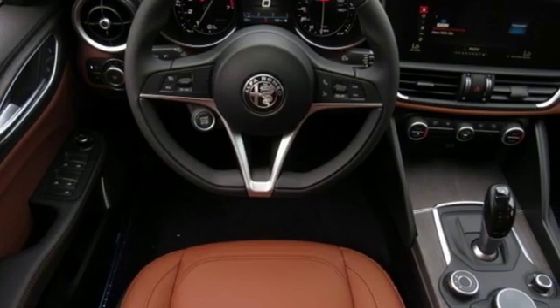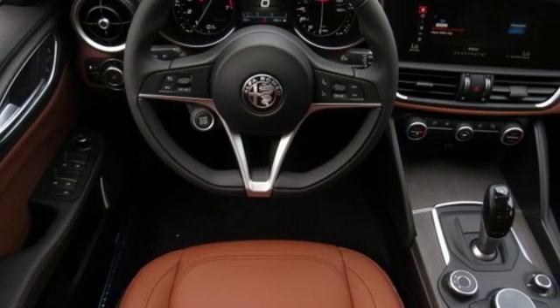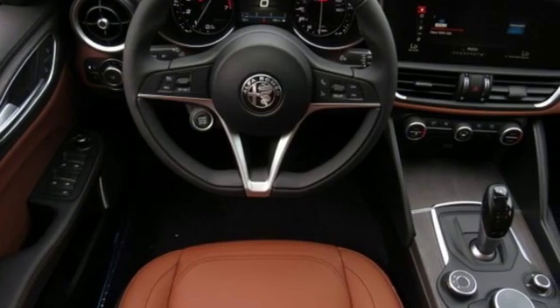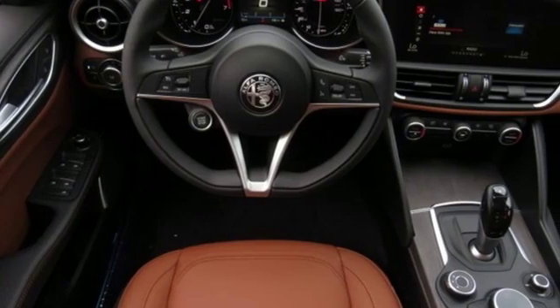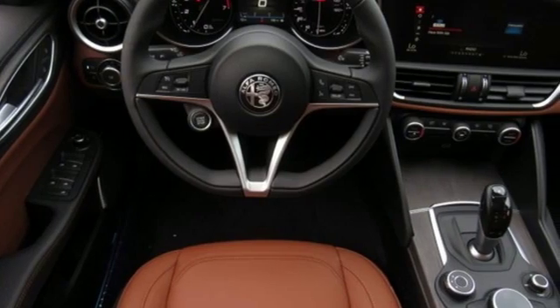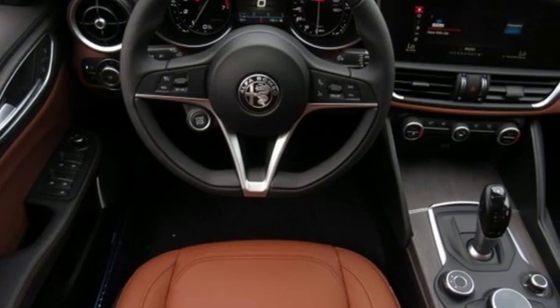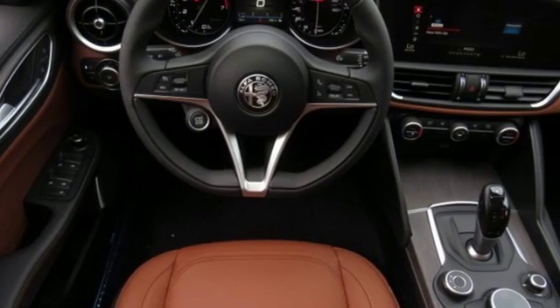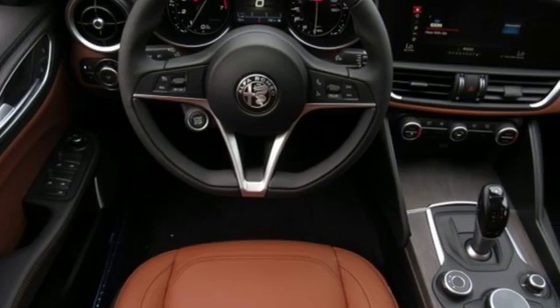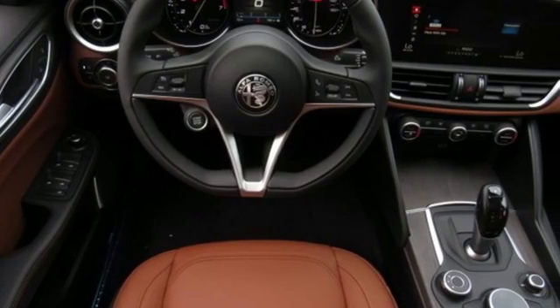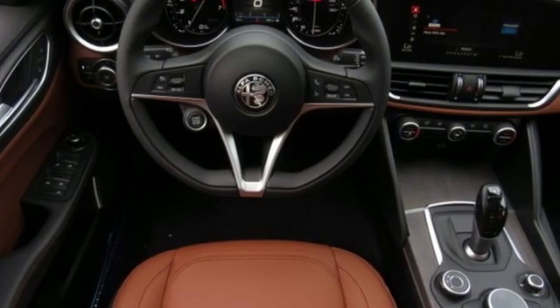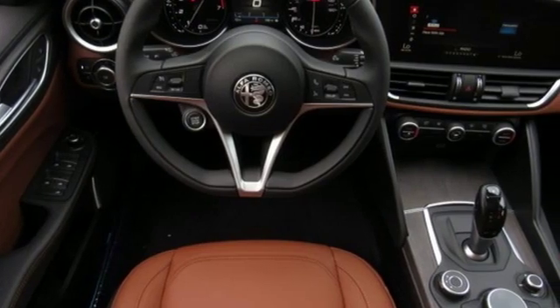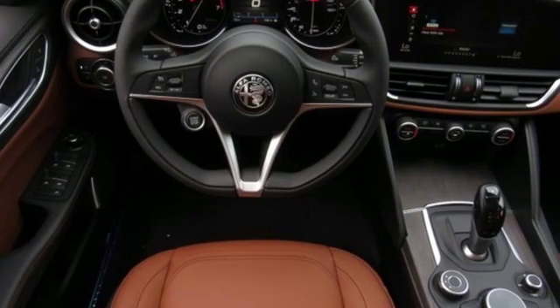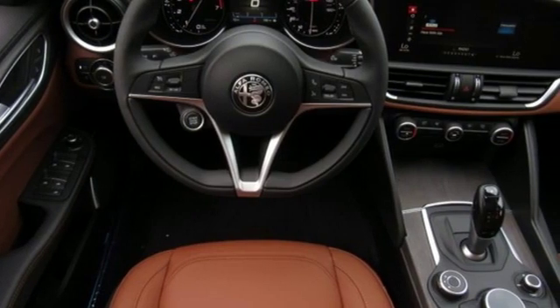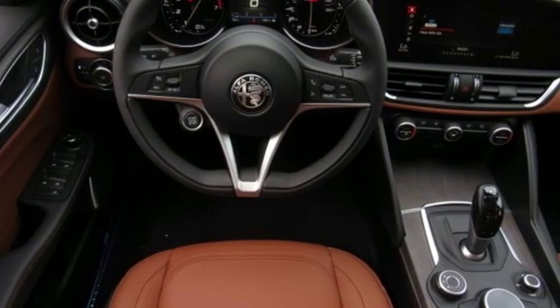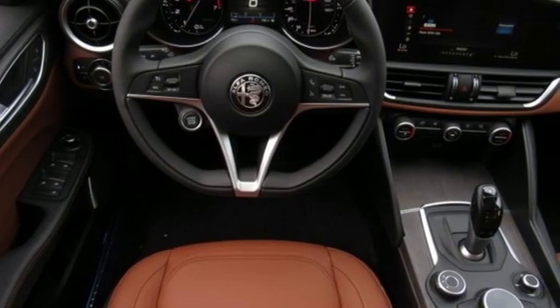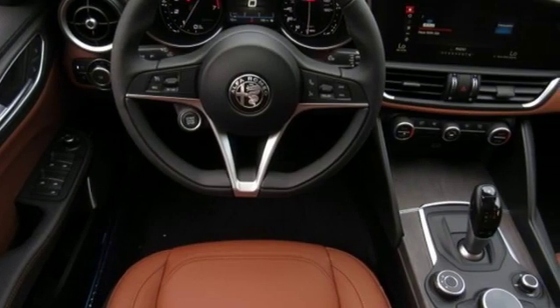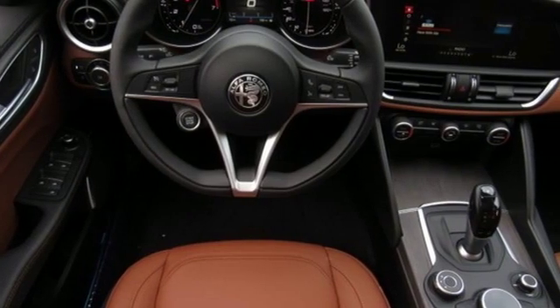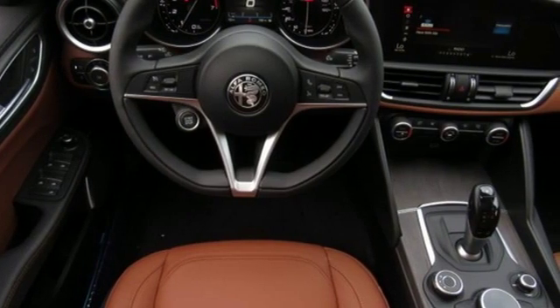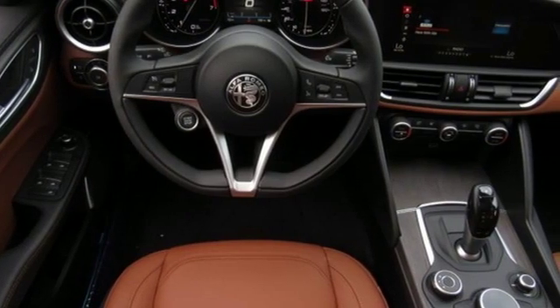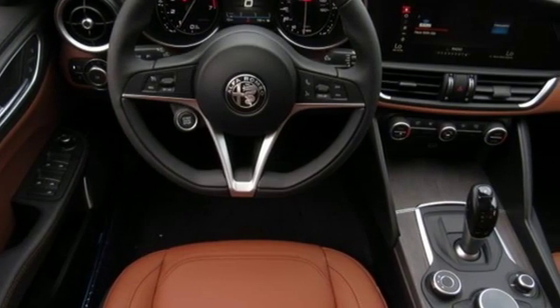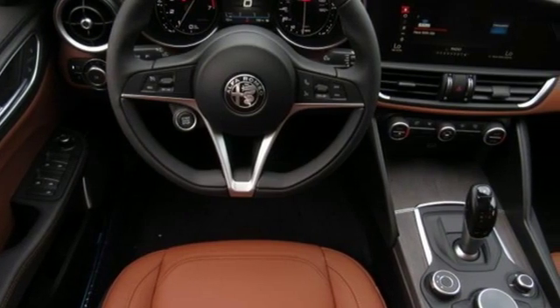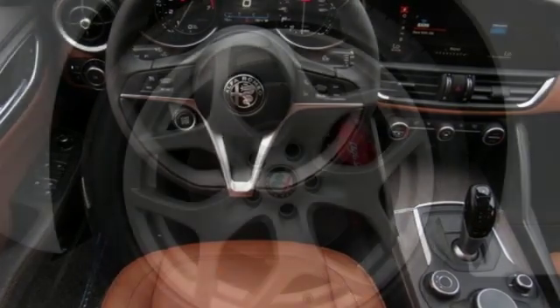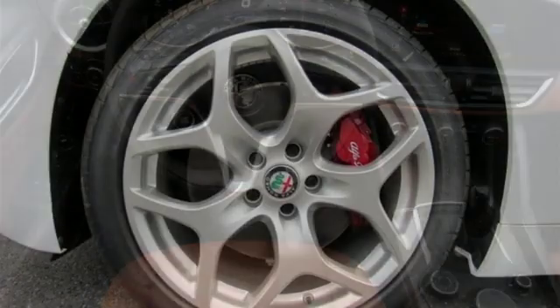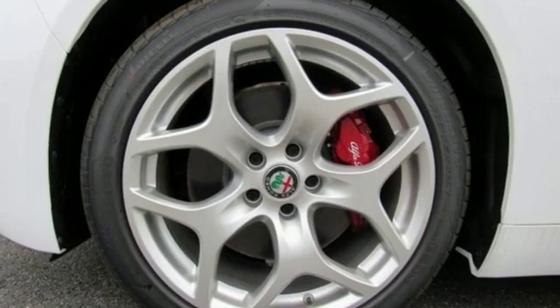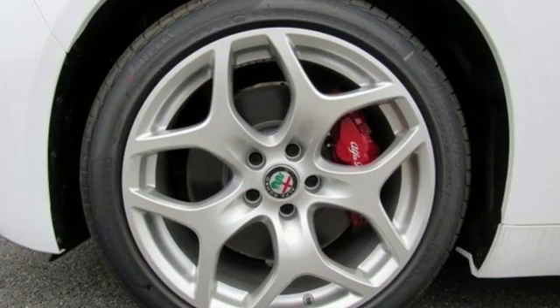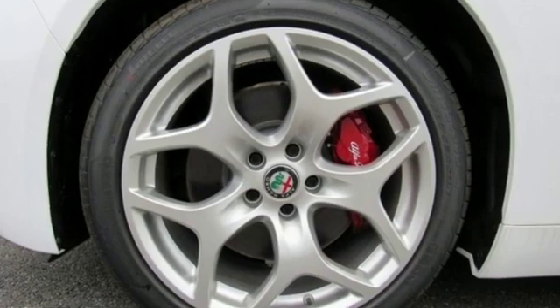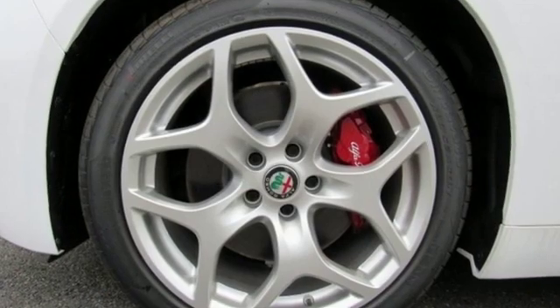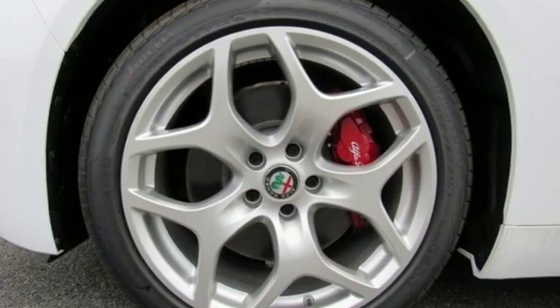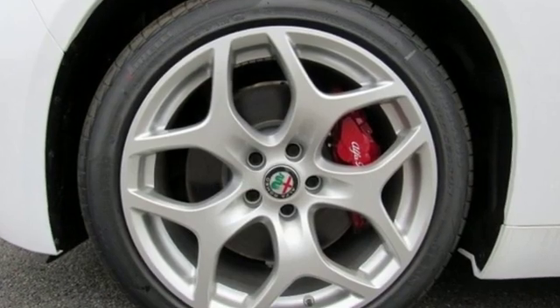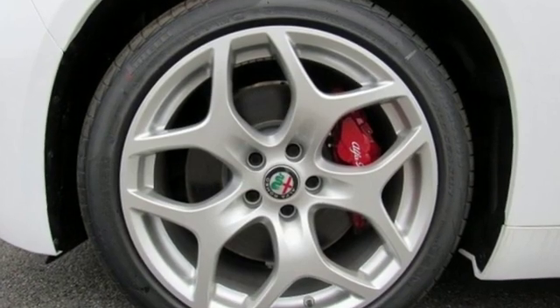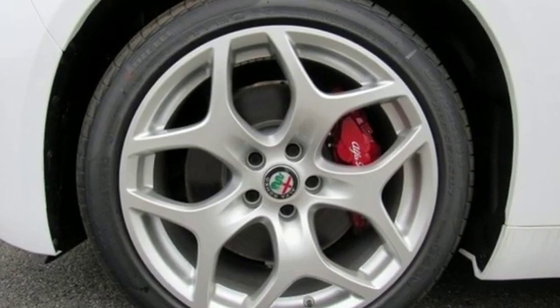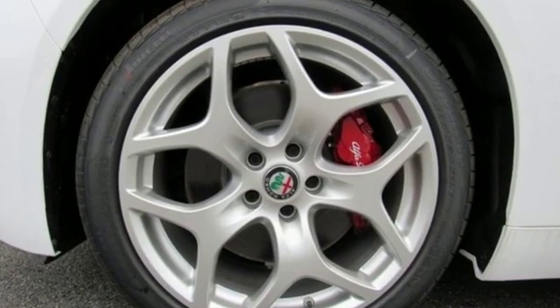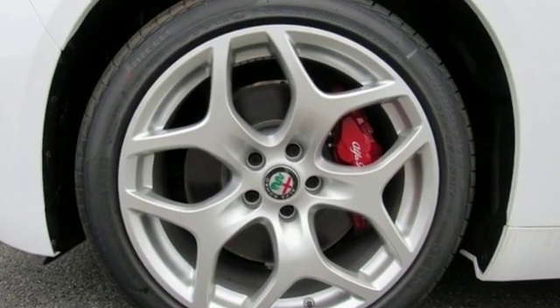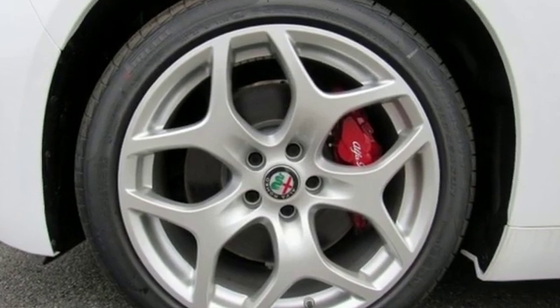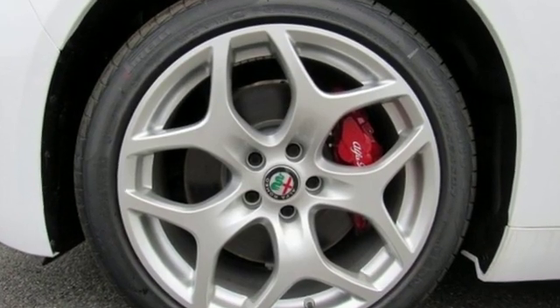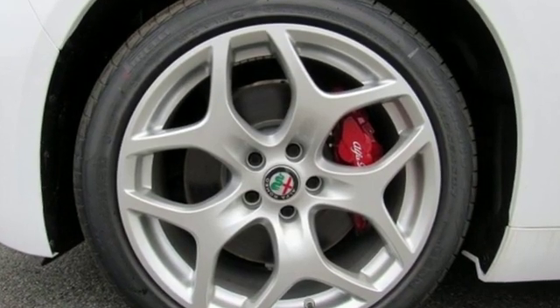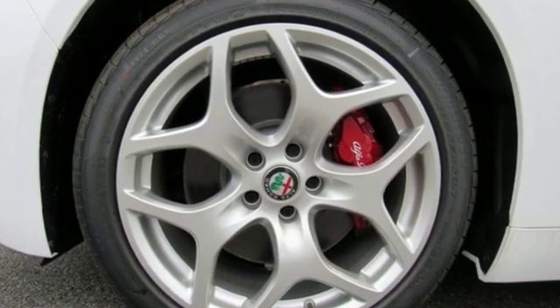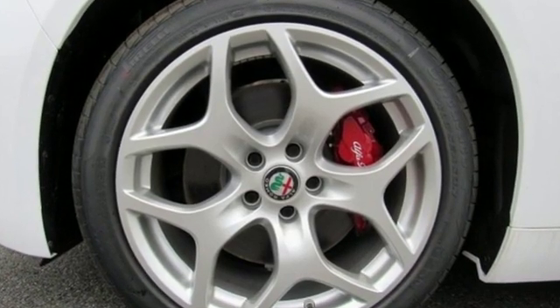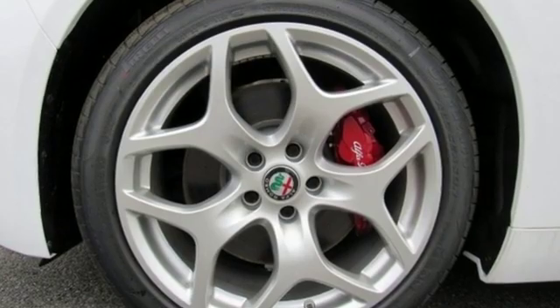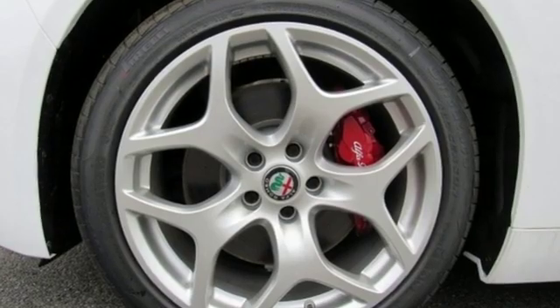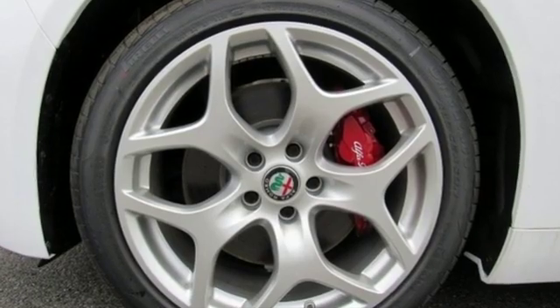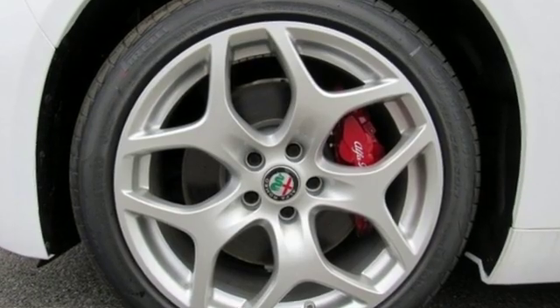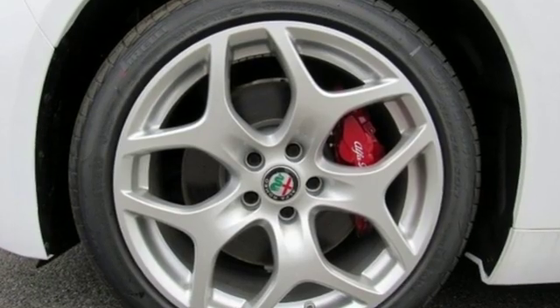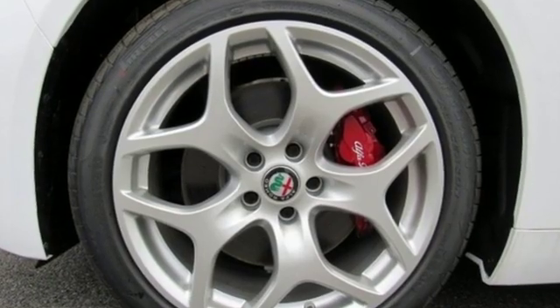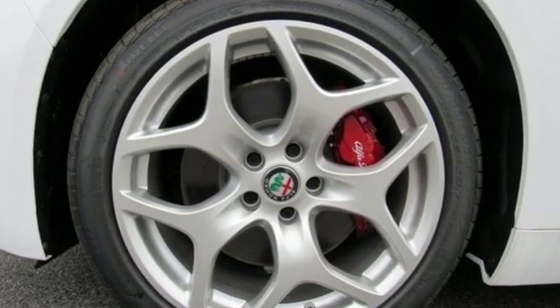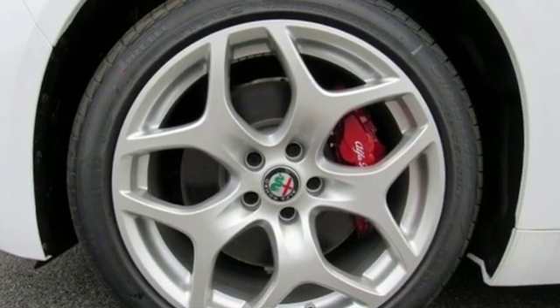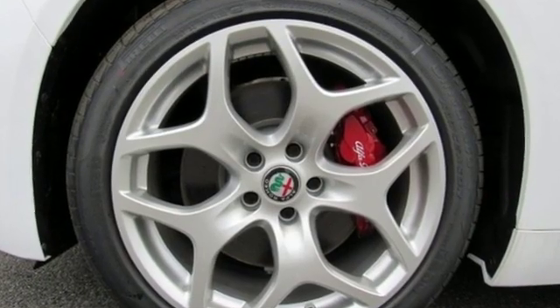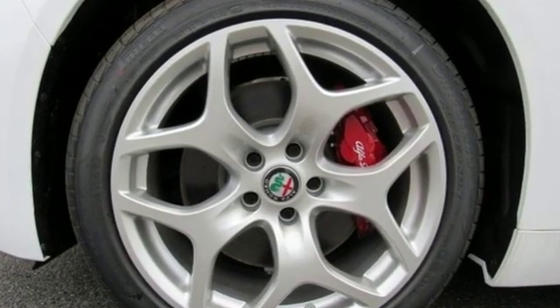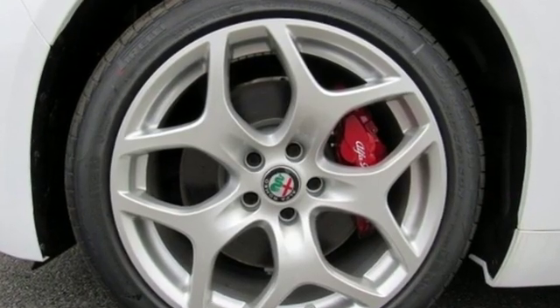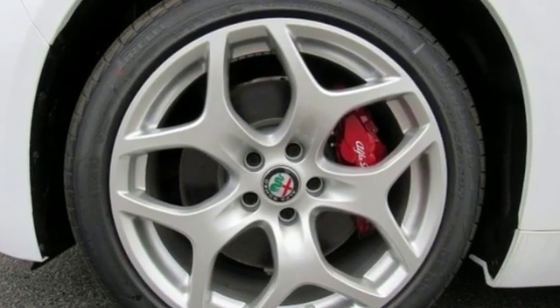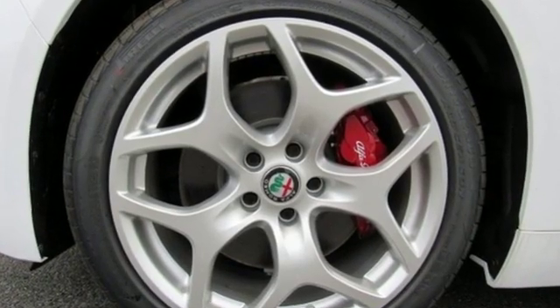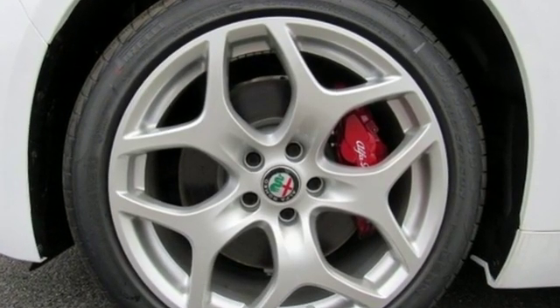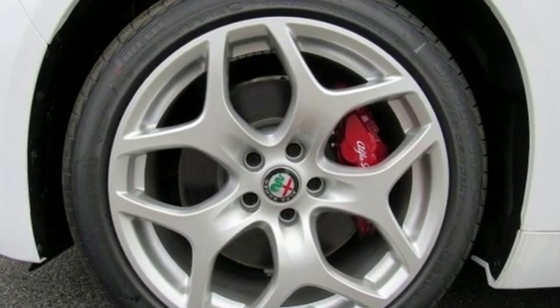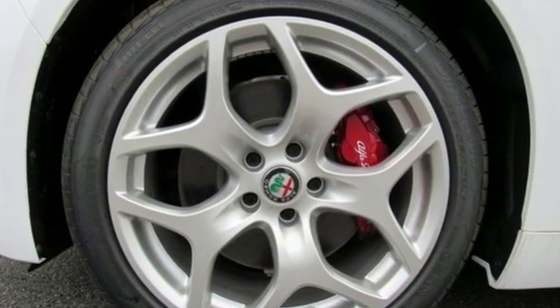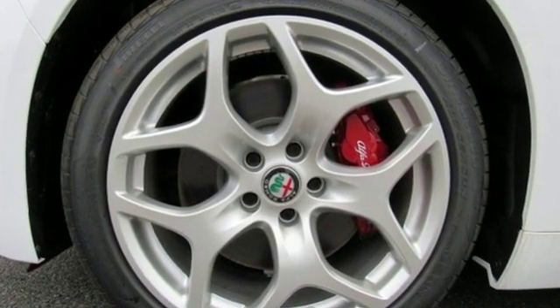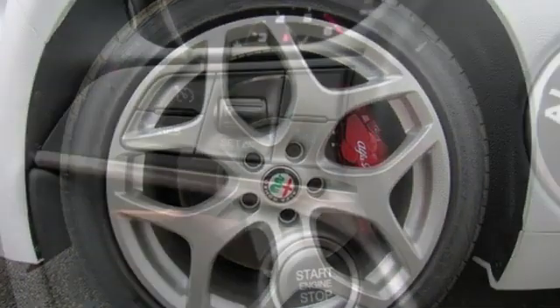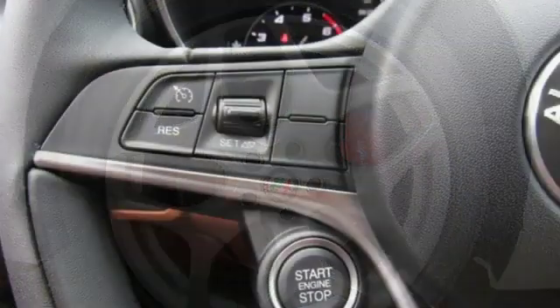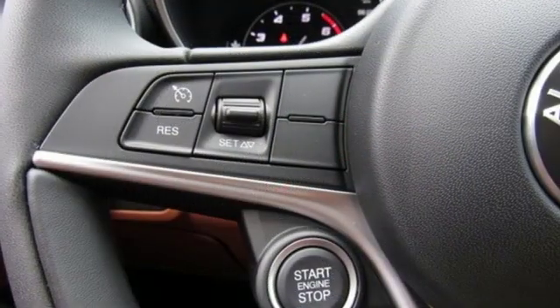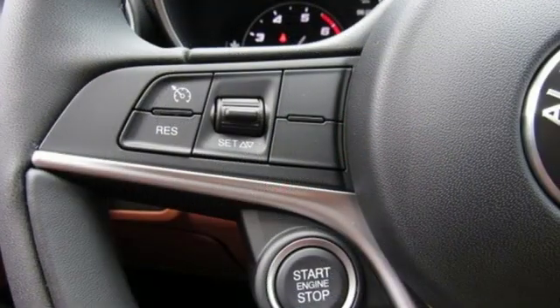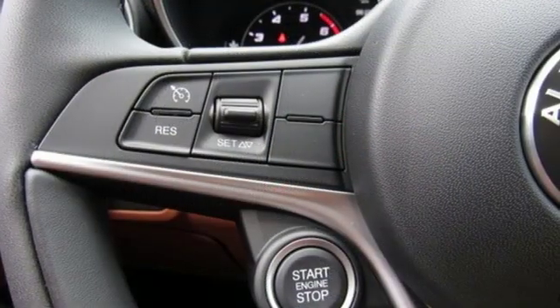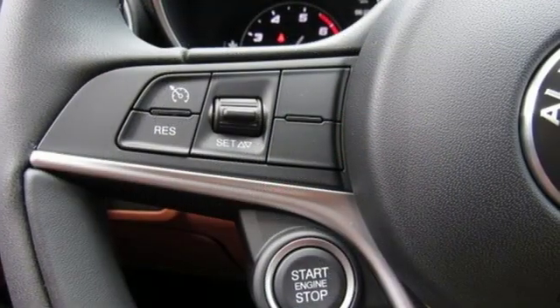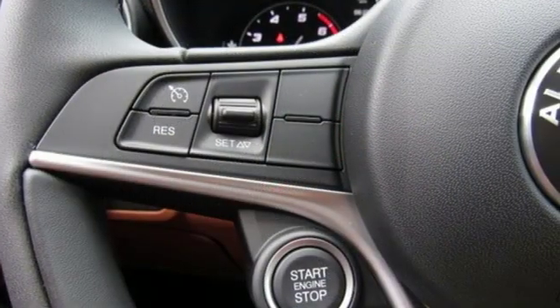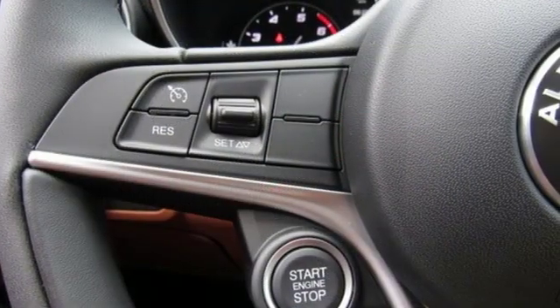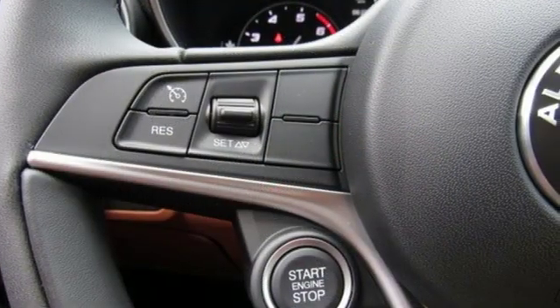Additional features include streaming audio, heated steering wheel, touring suspension, auto-dimming rearview mirror, and heated leather bucket seats.